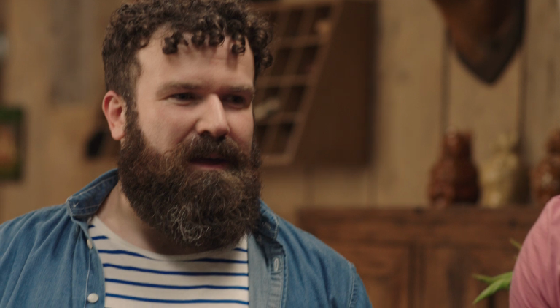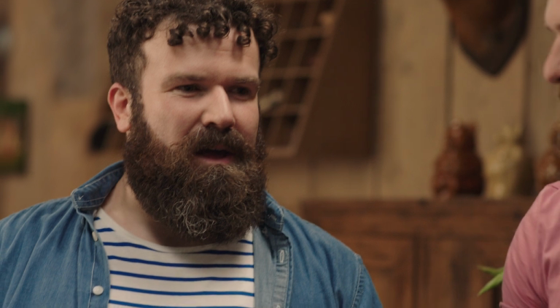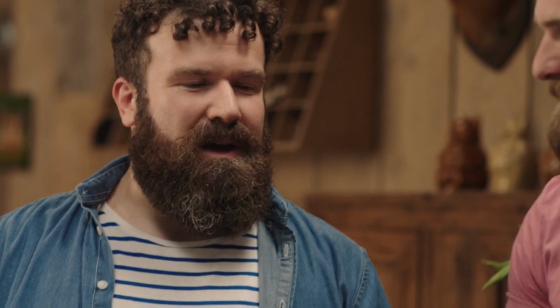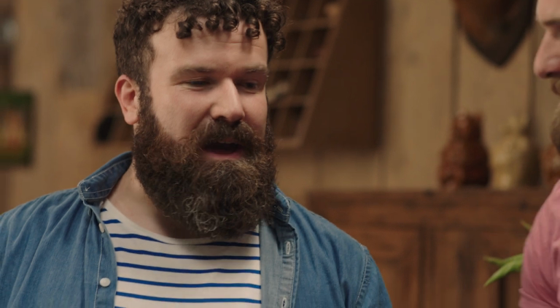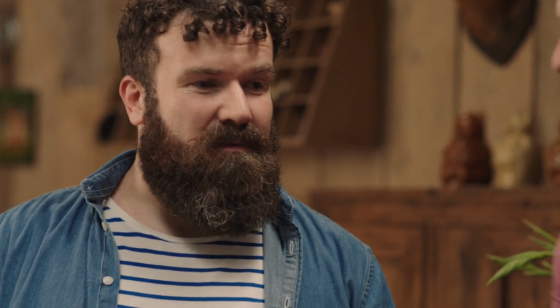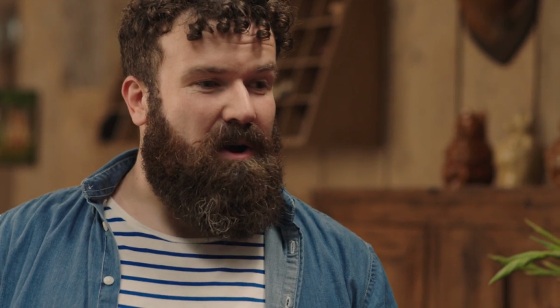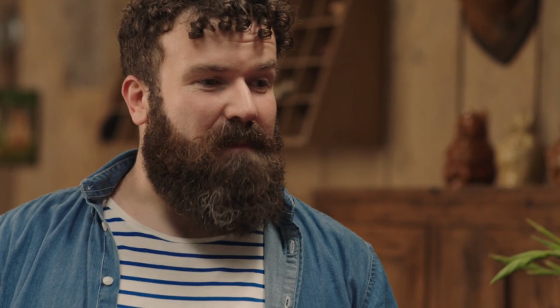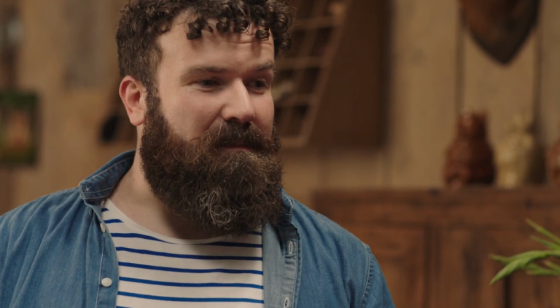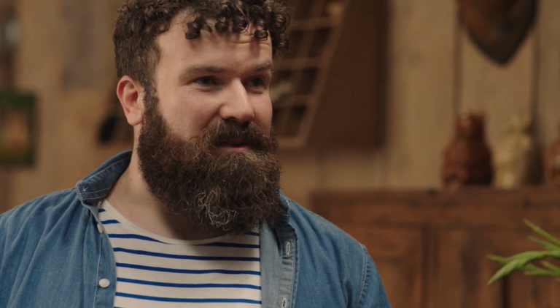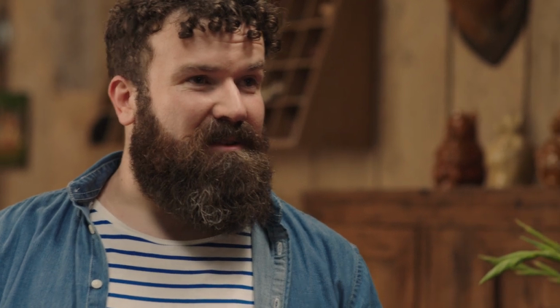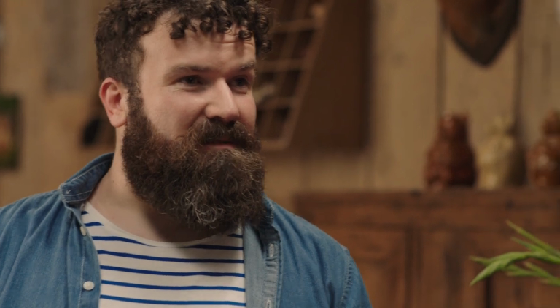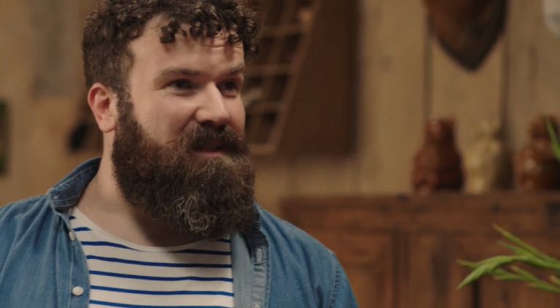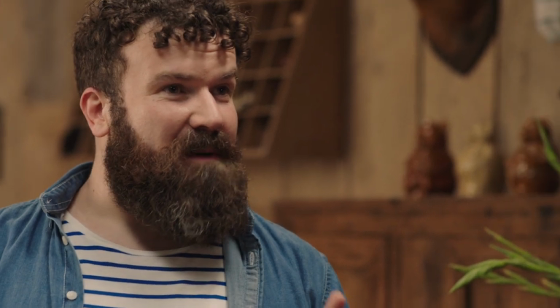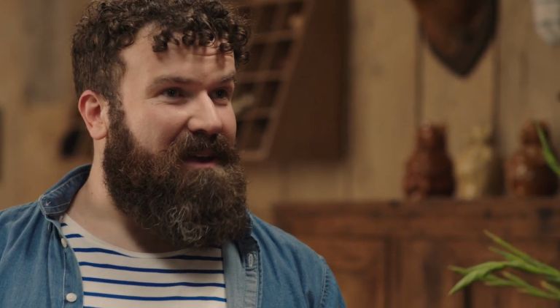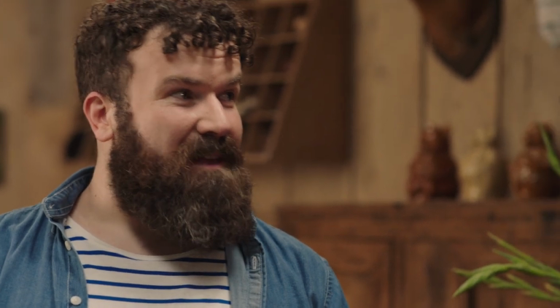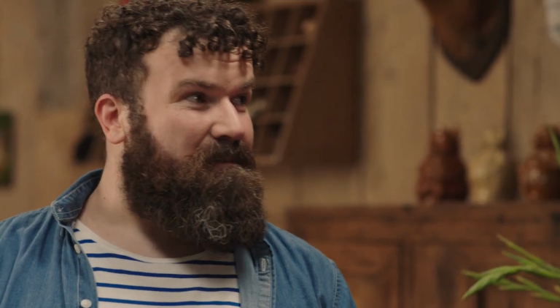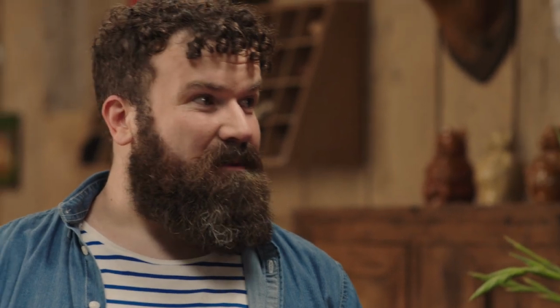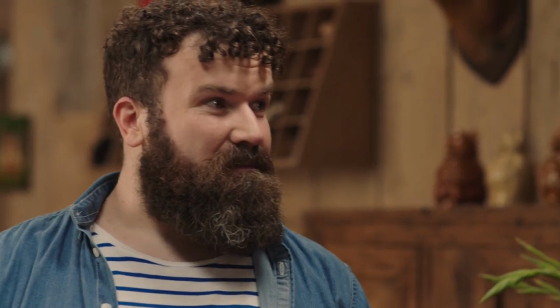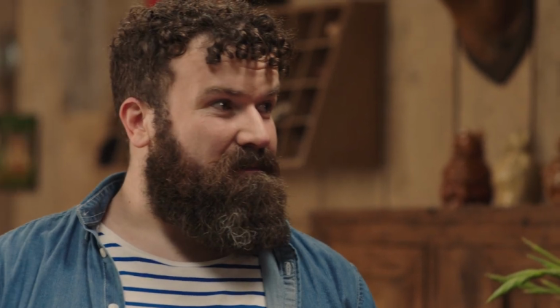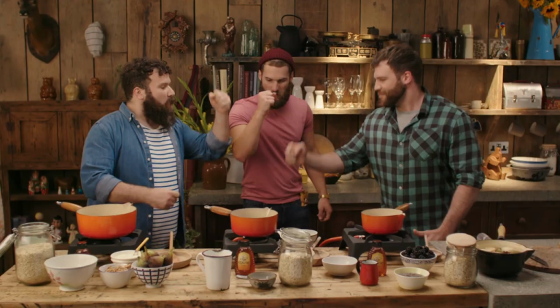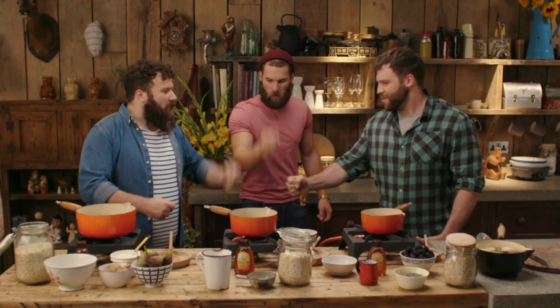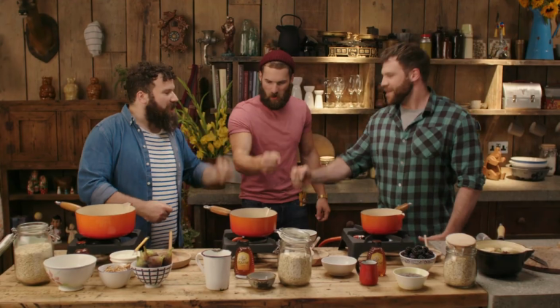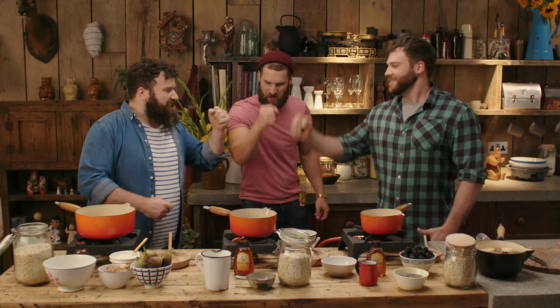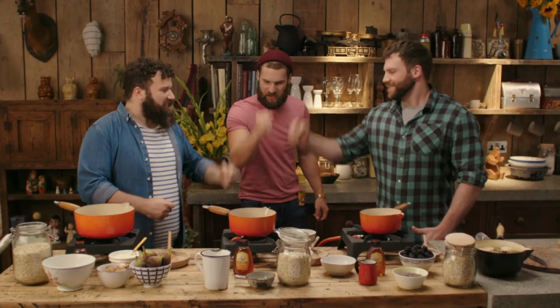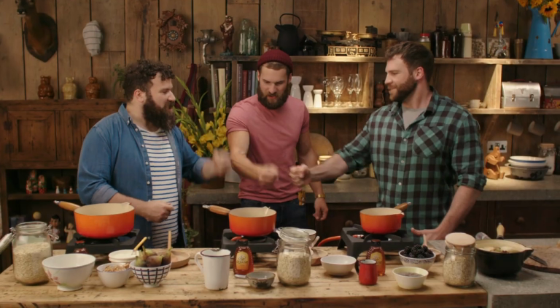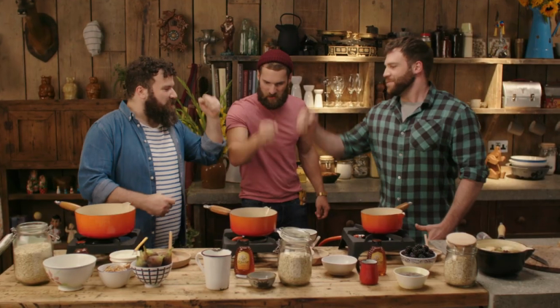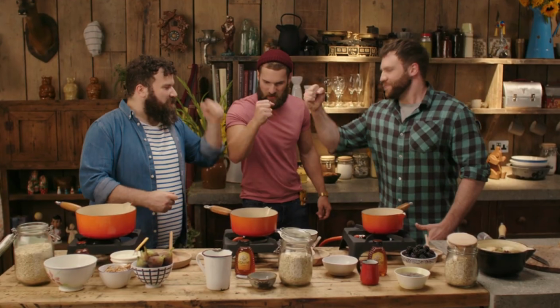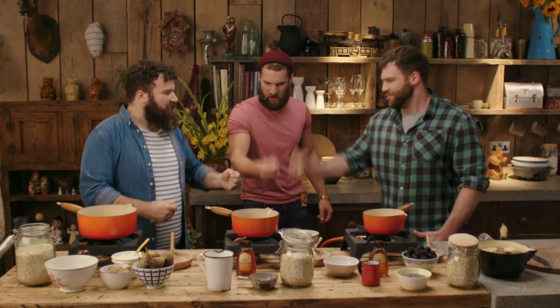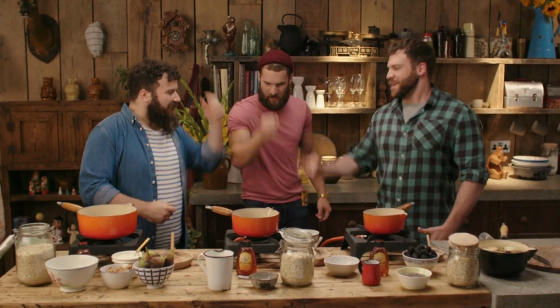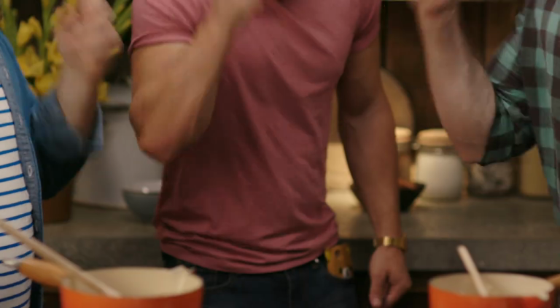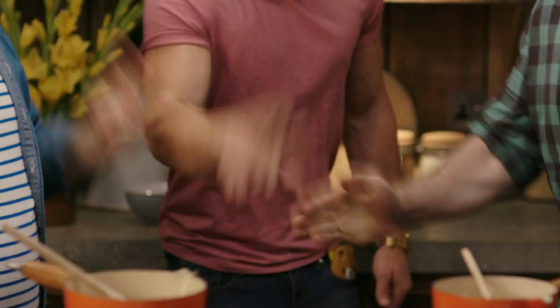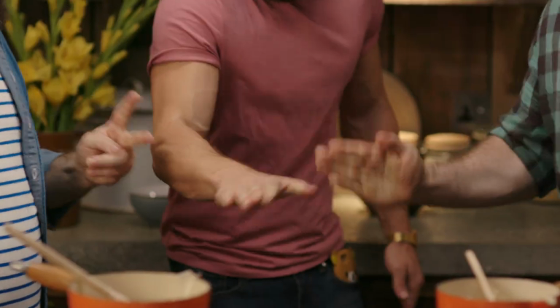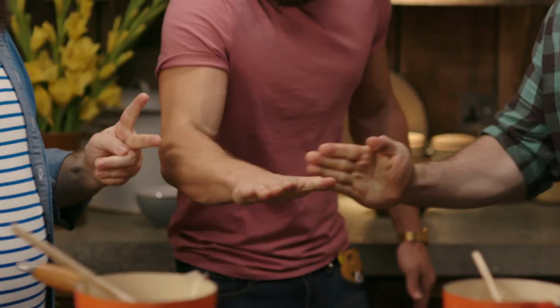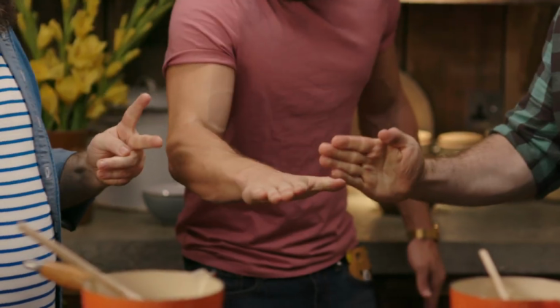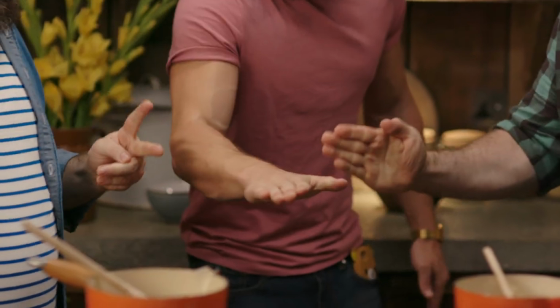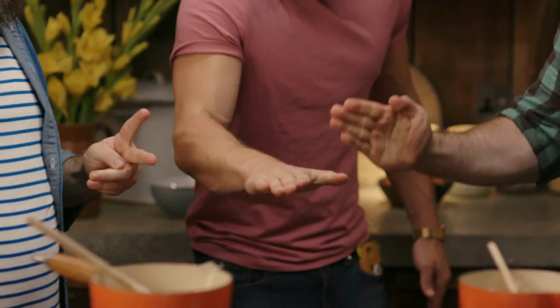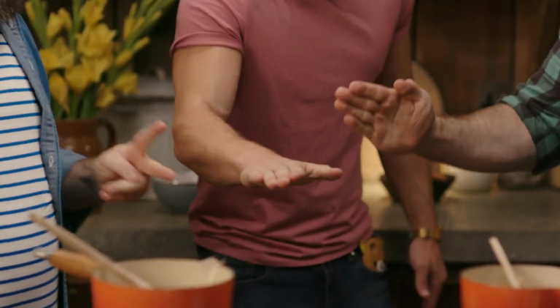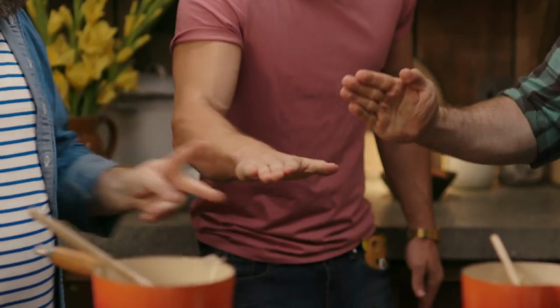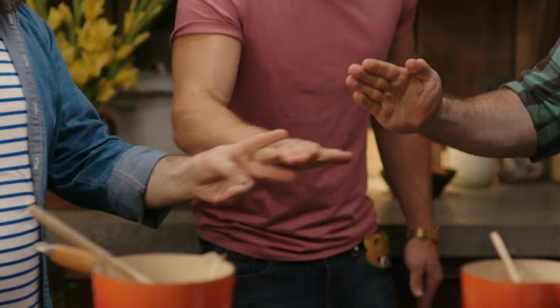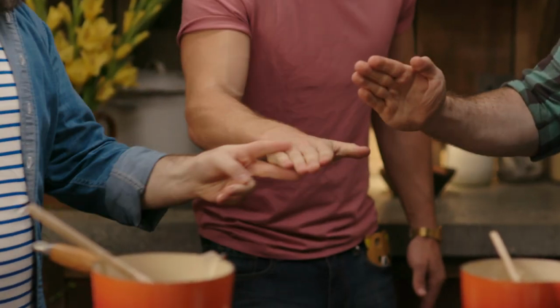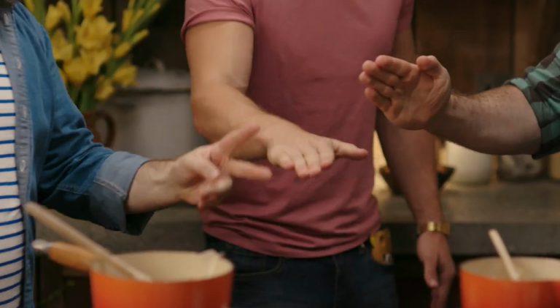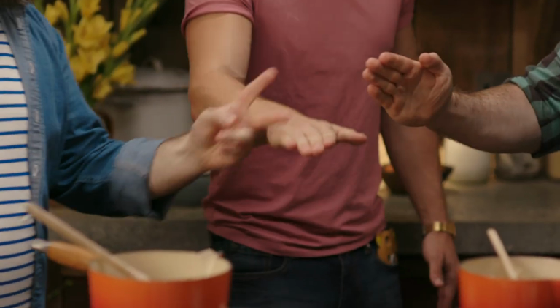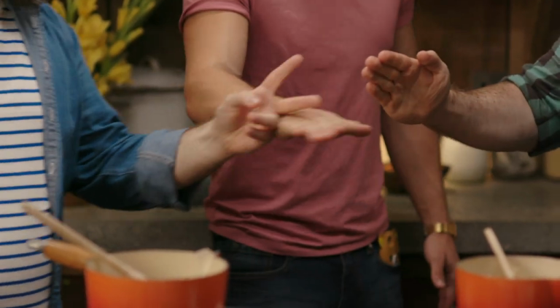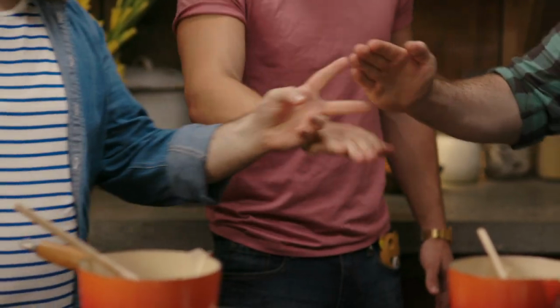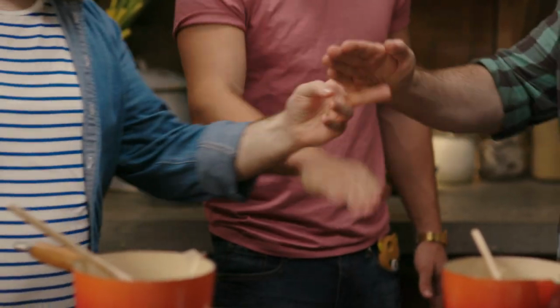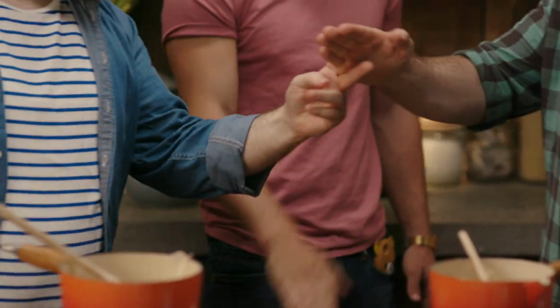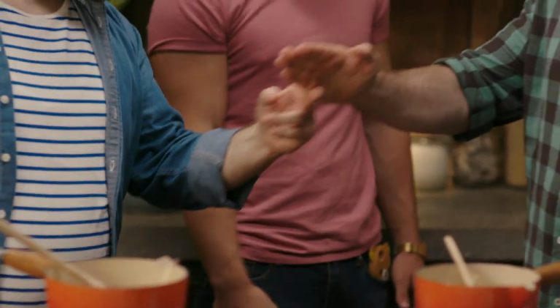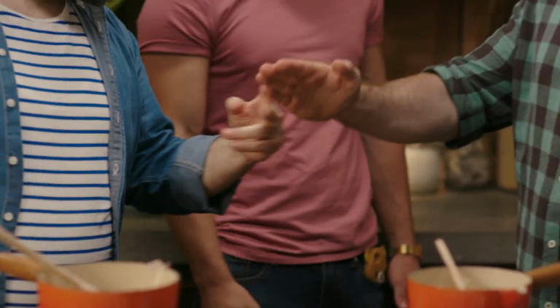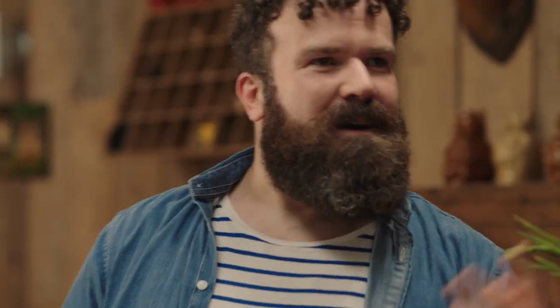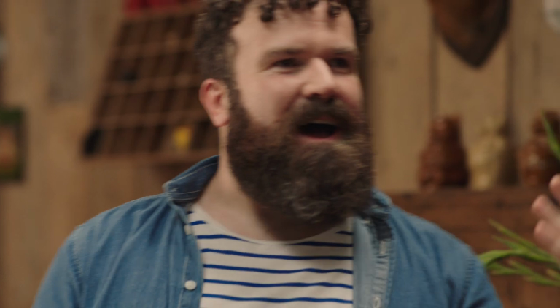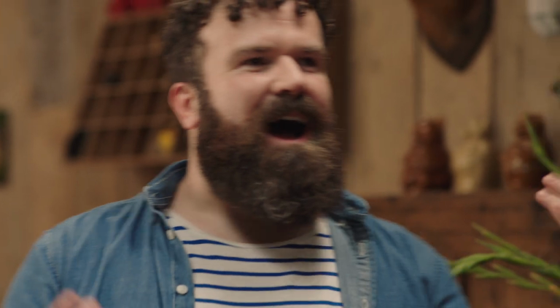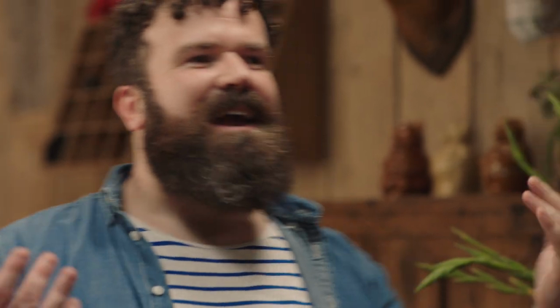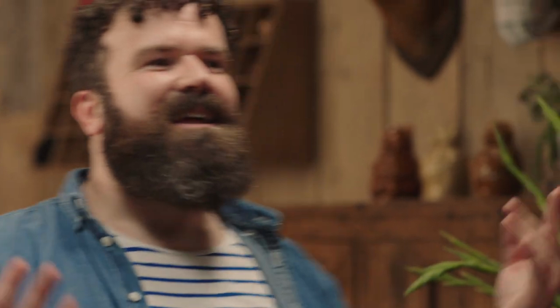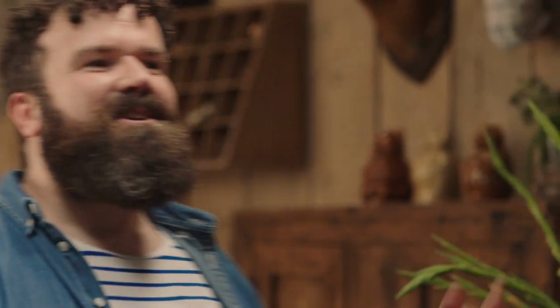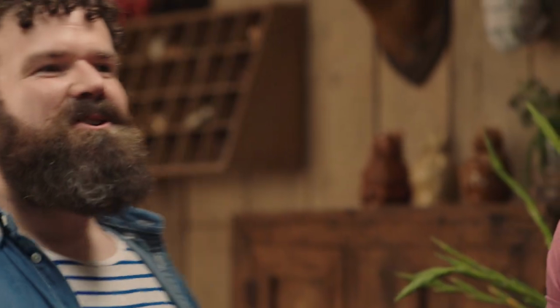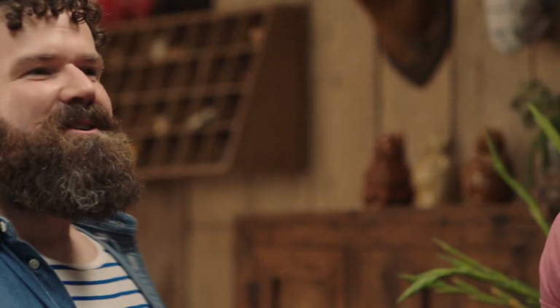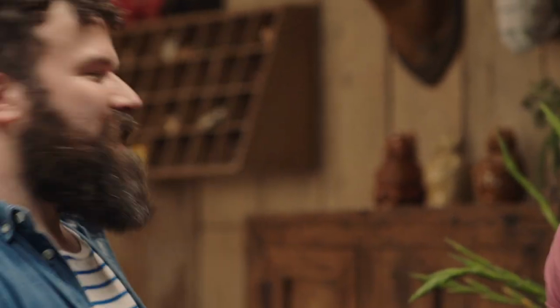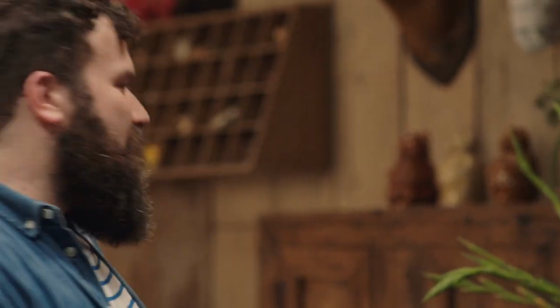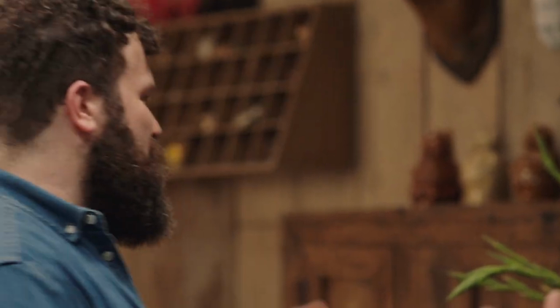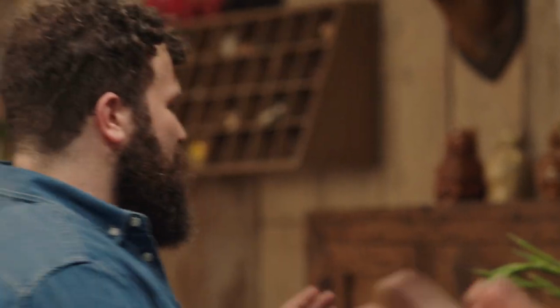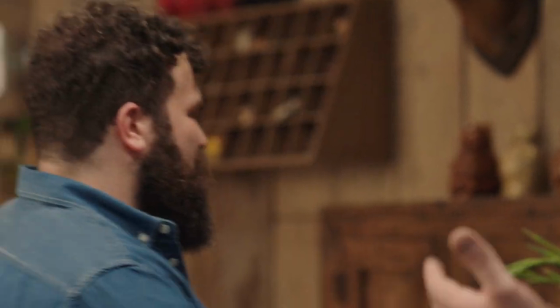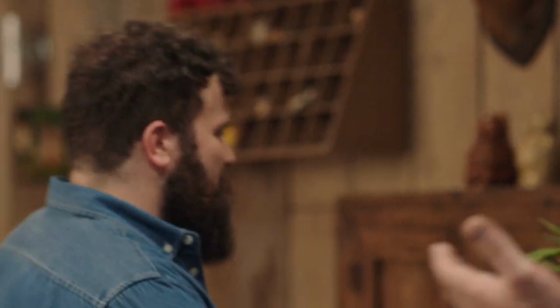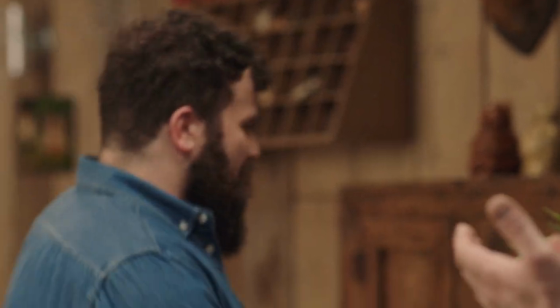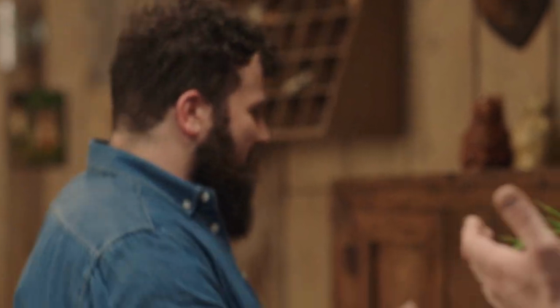Rock, paper, scissors for the best apron. One, two, three! Ha! Snip! Snip! I get to choose the aprons. Here we go.